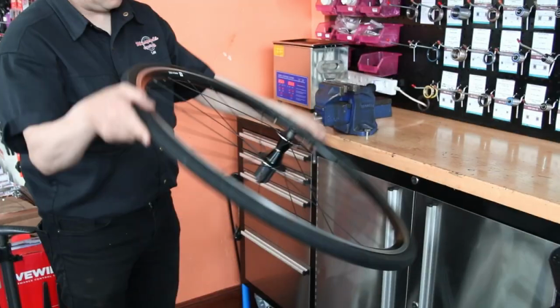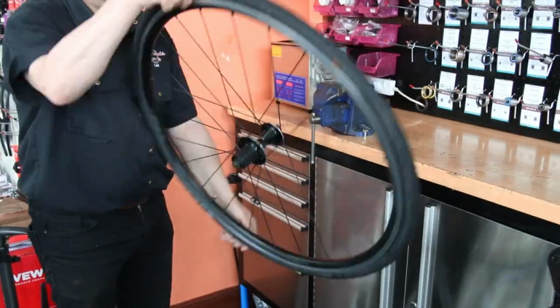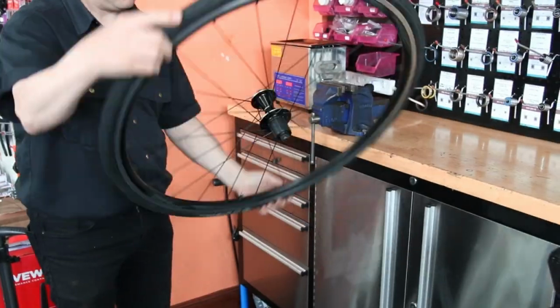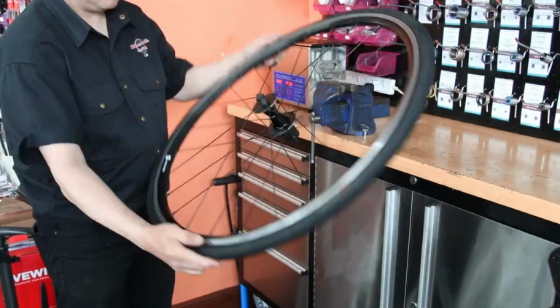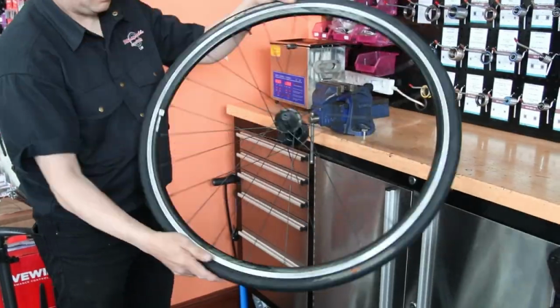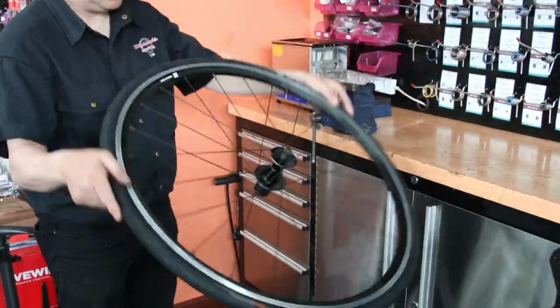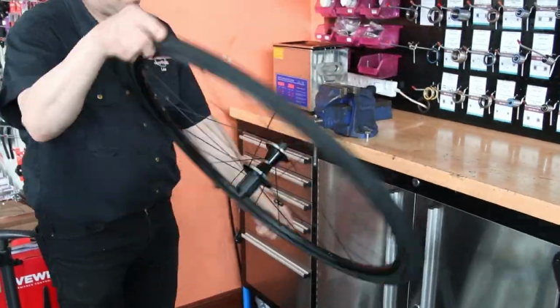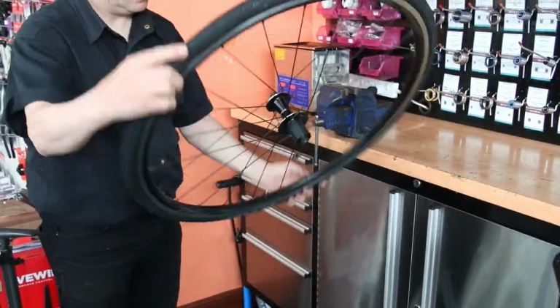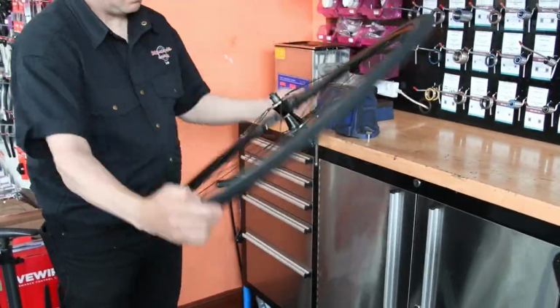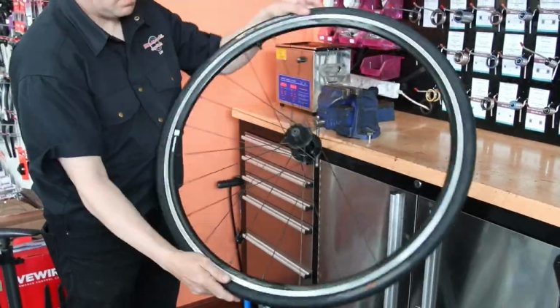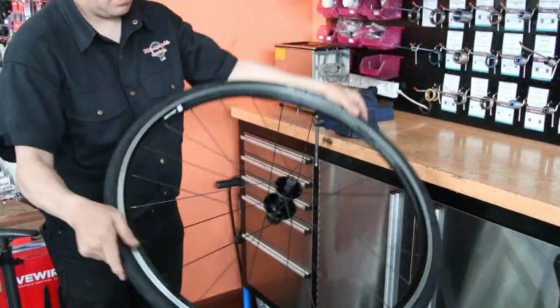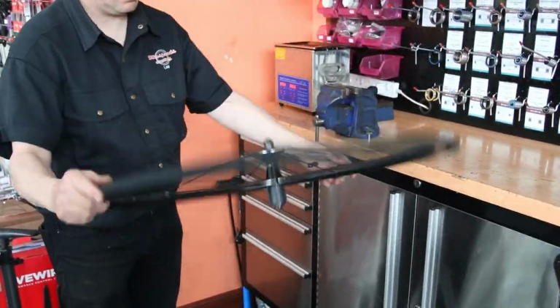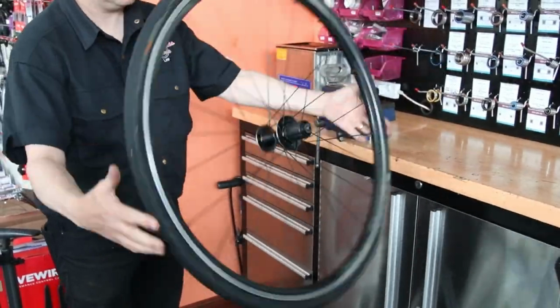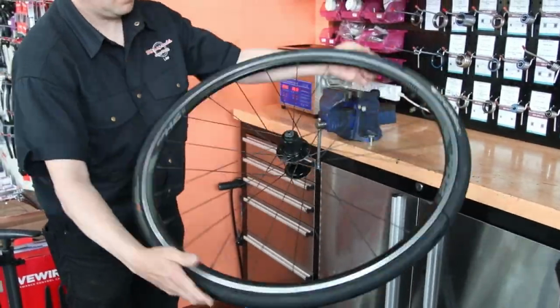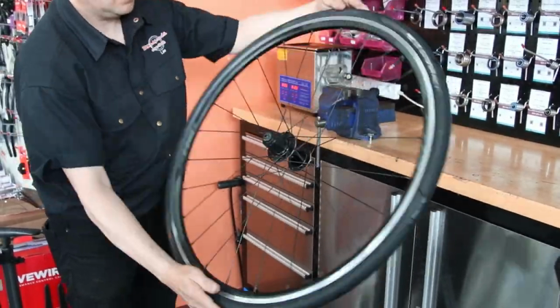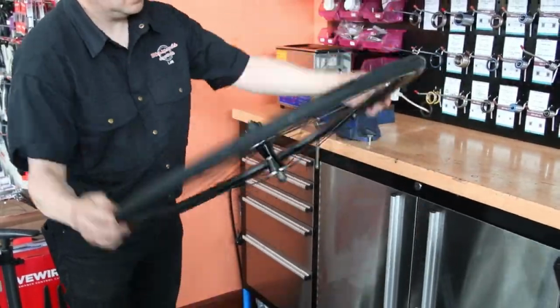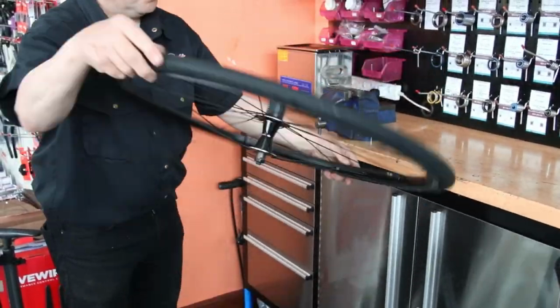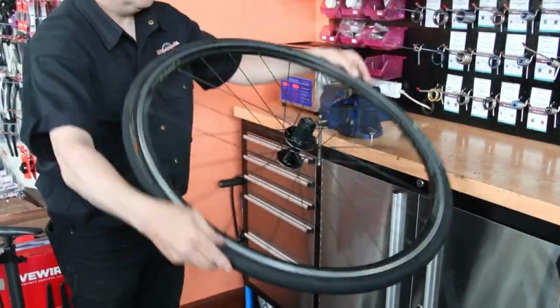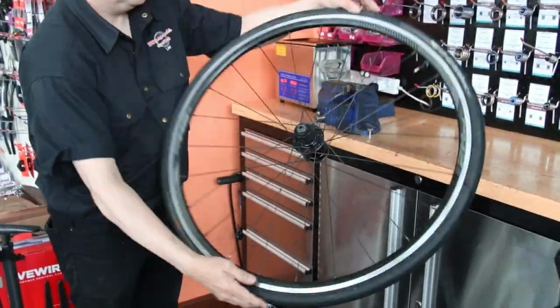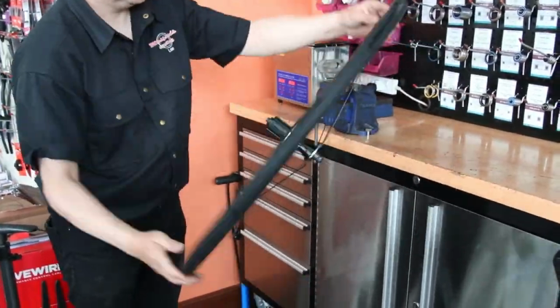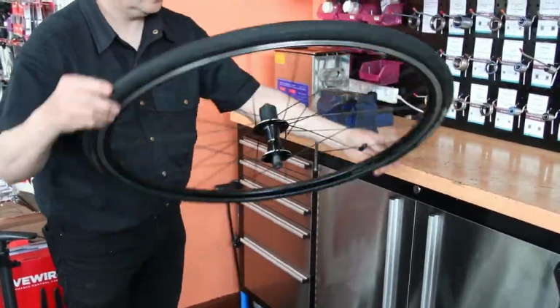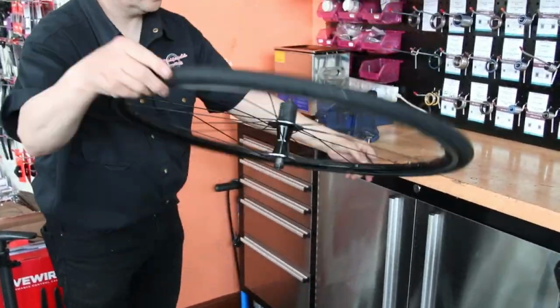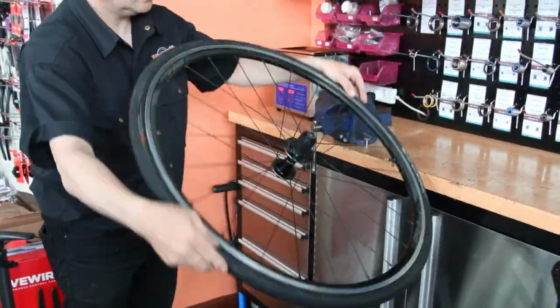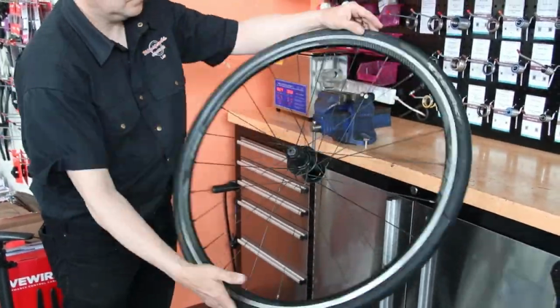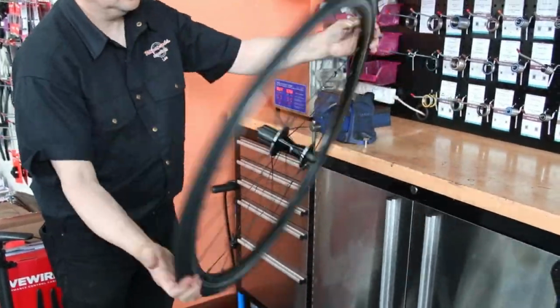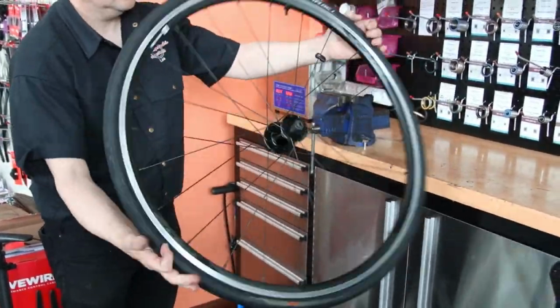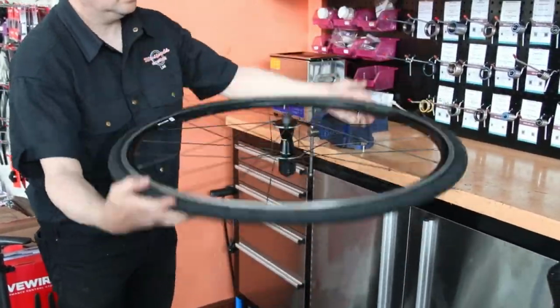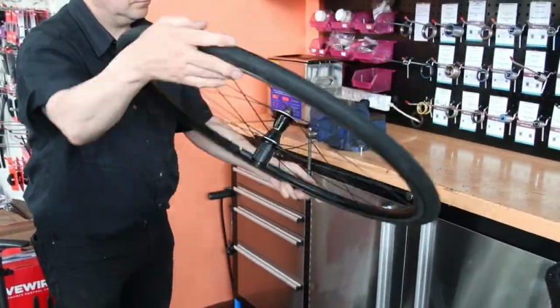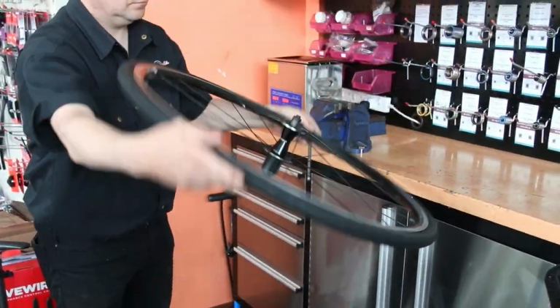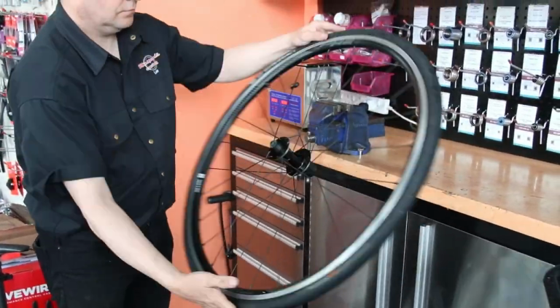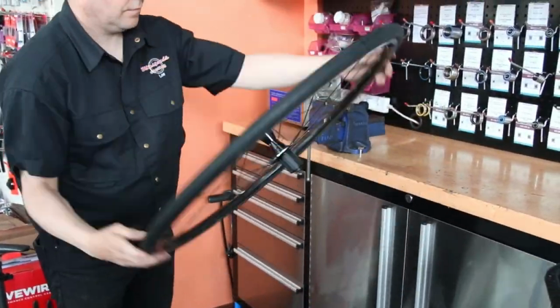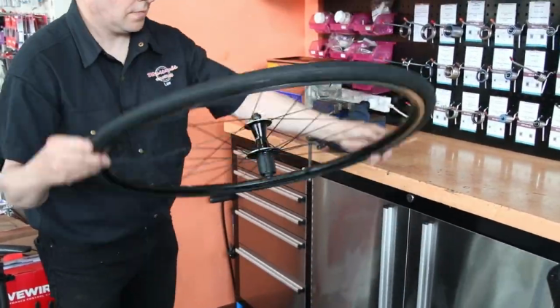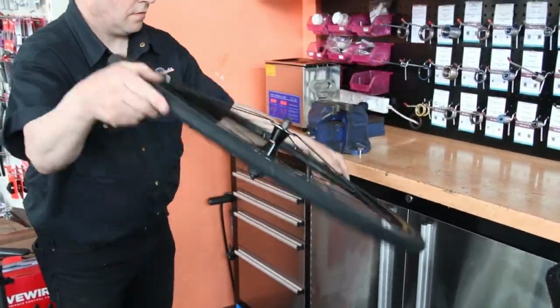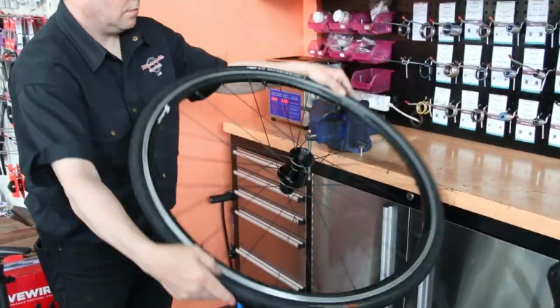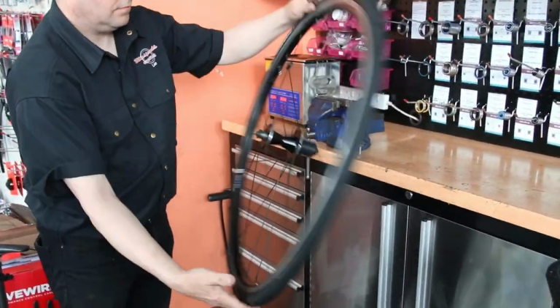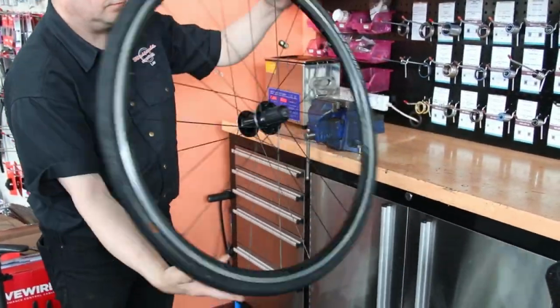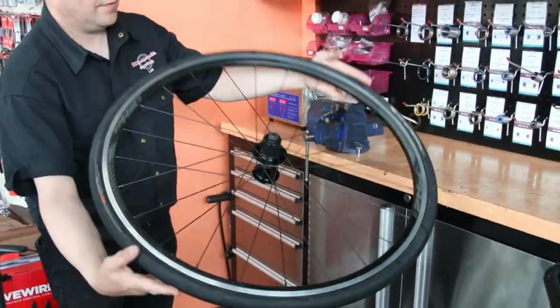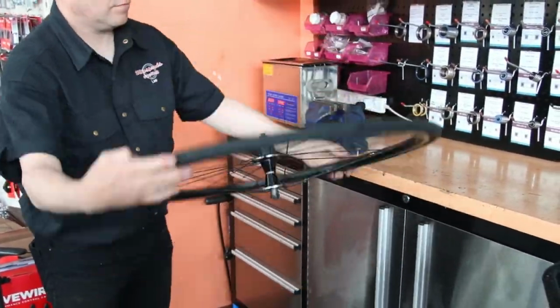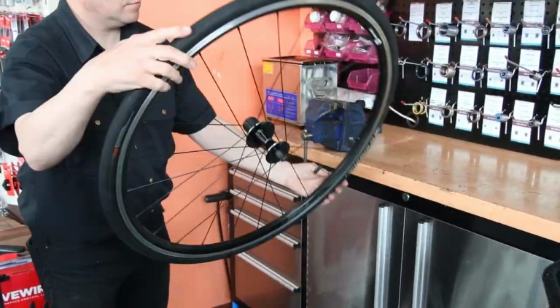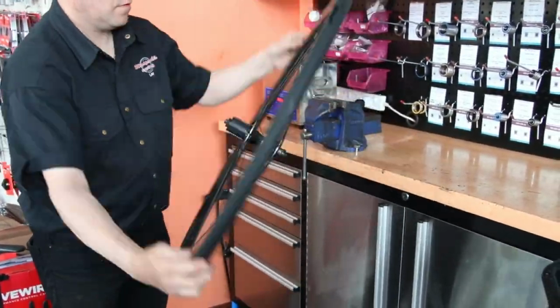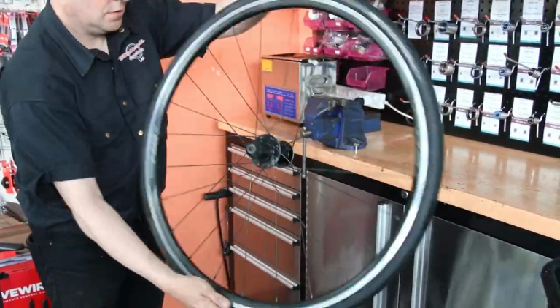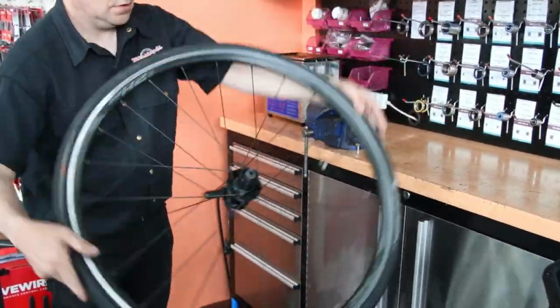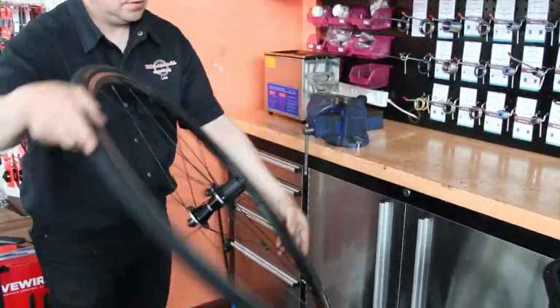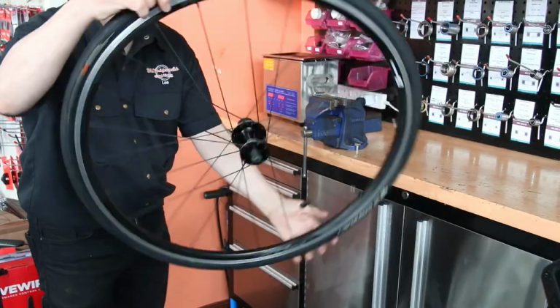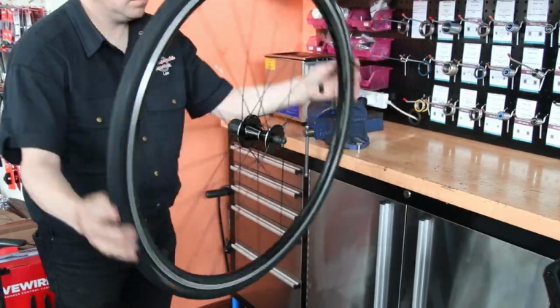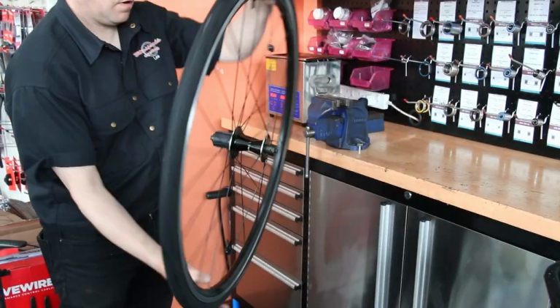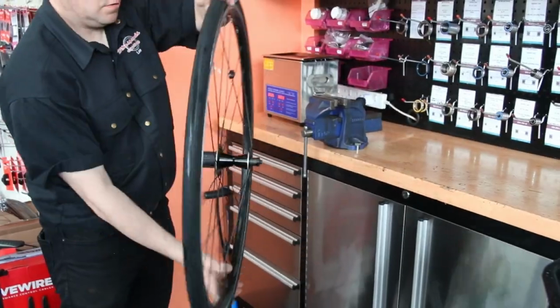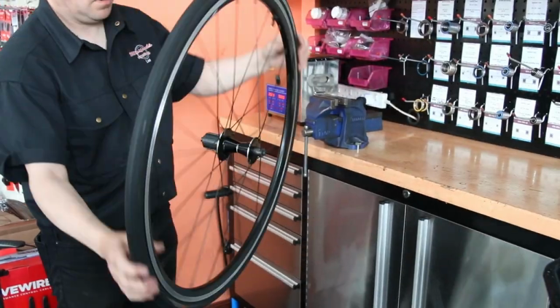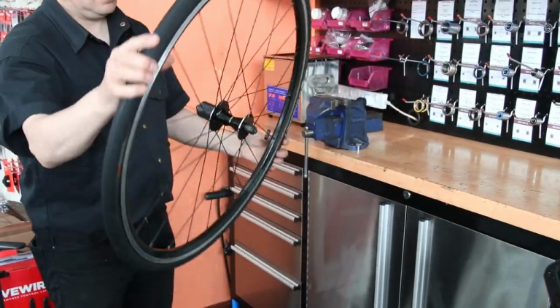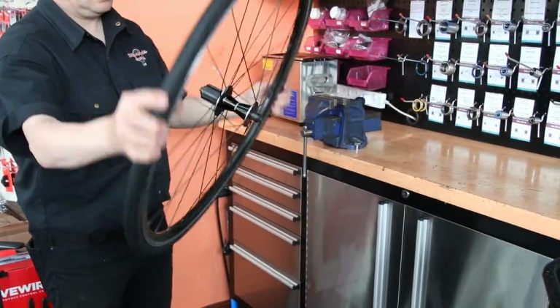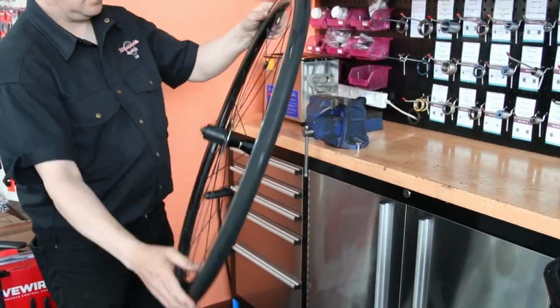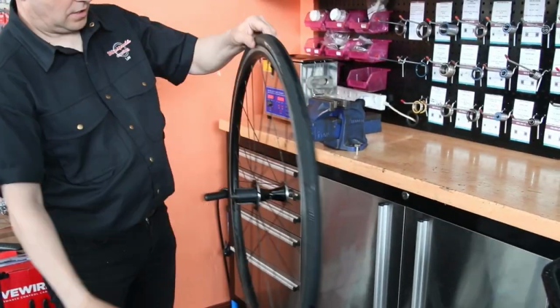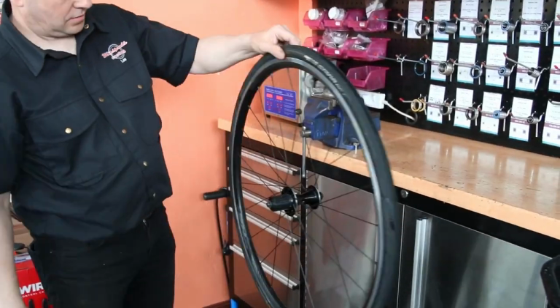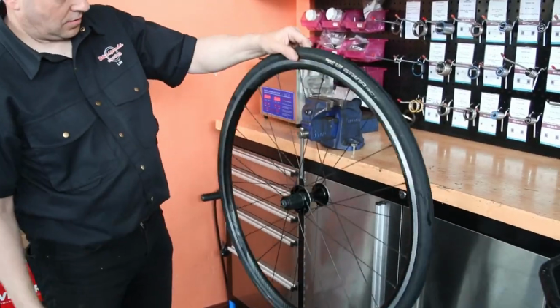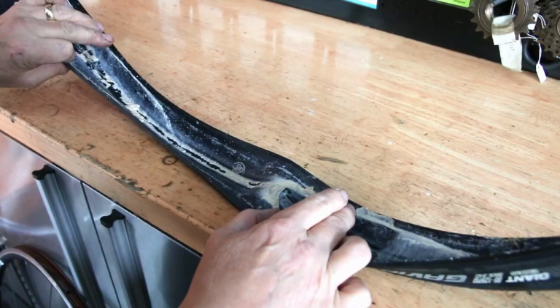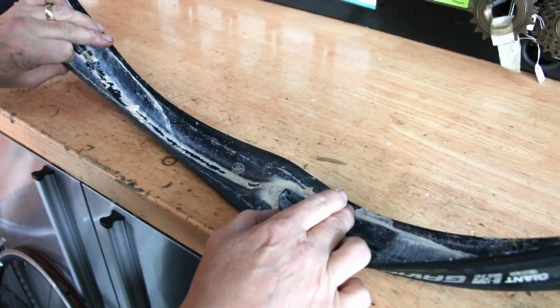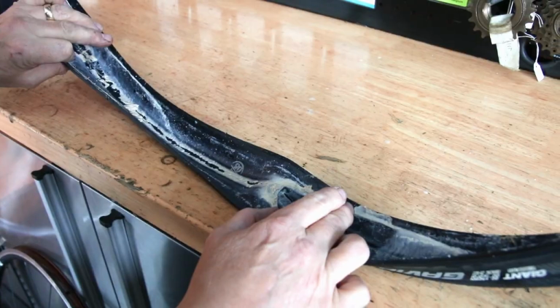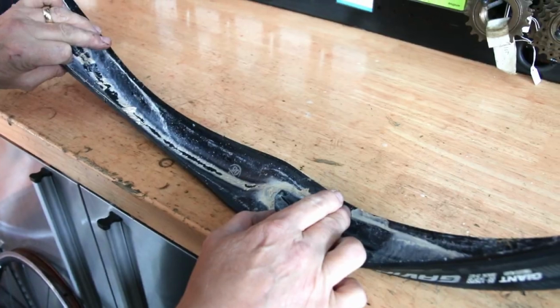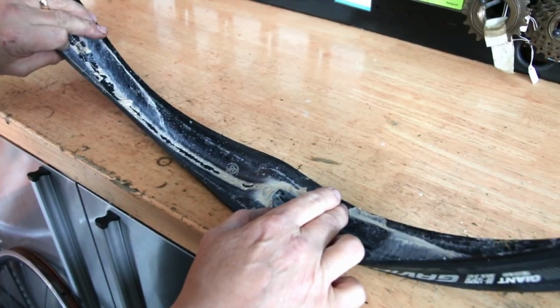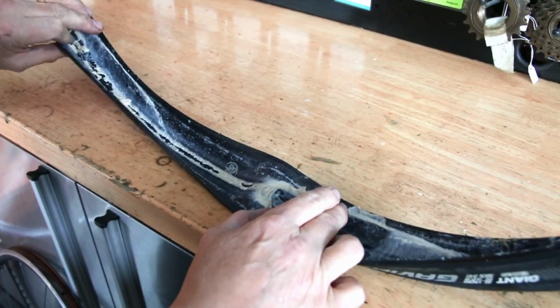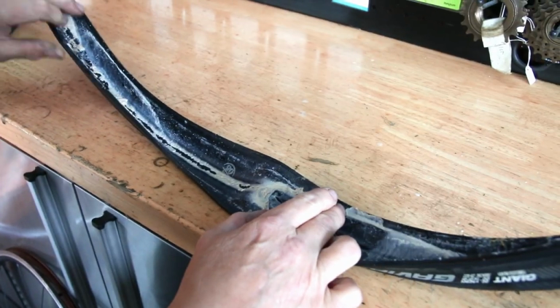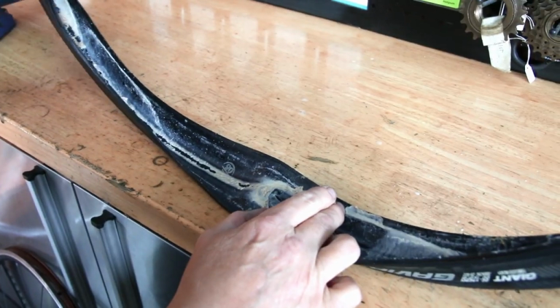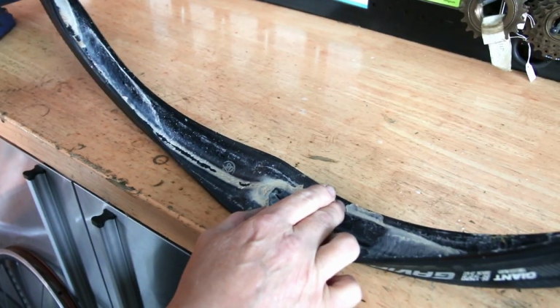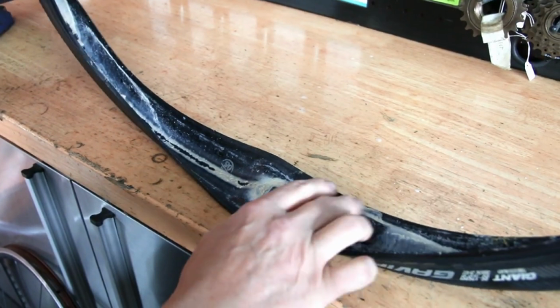Always go just slightly over pressure, then rotate the wheel like this — it means that any holes or air escaping is picked up.